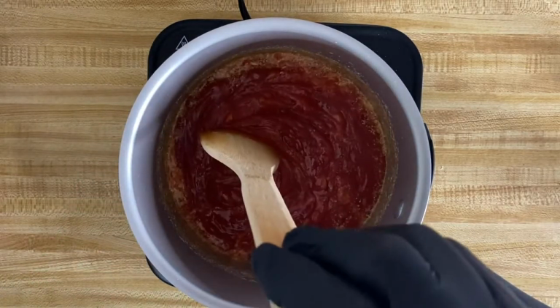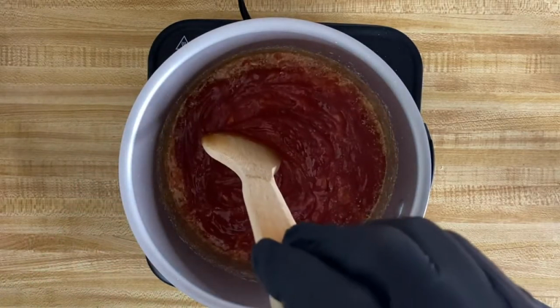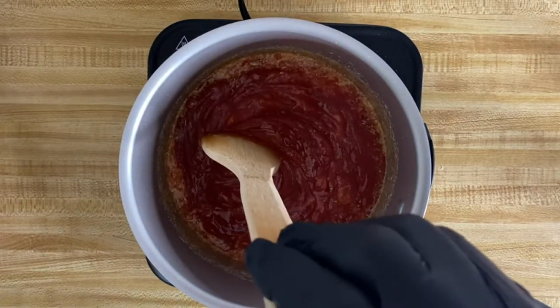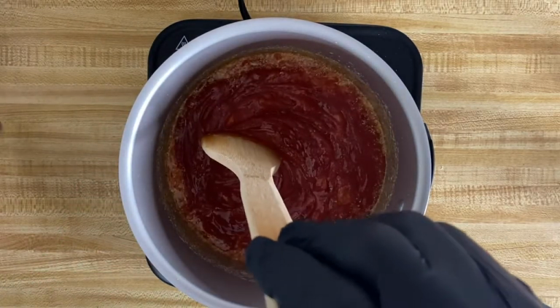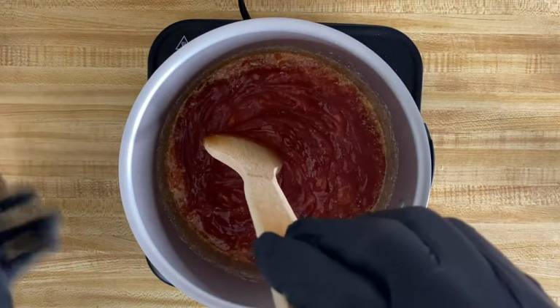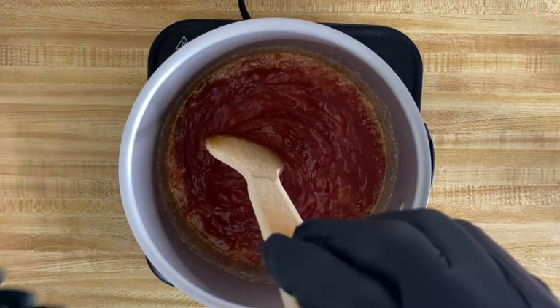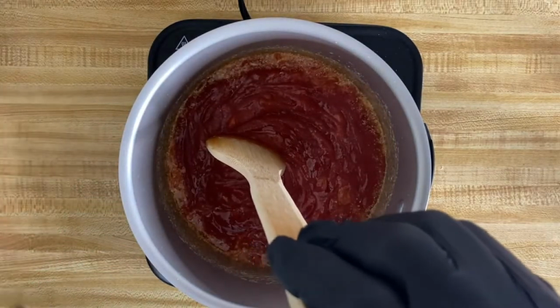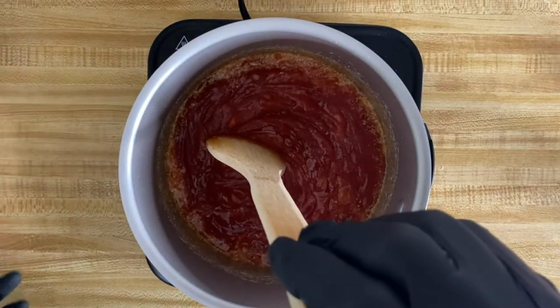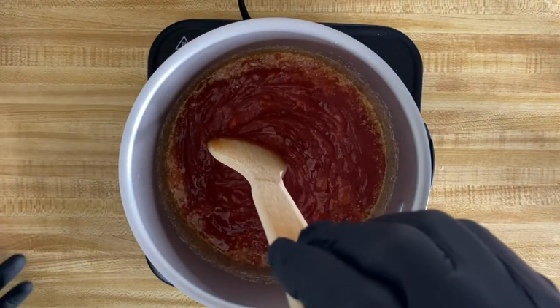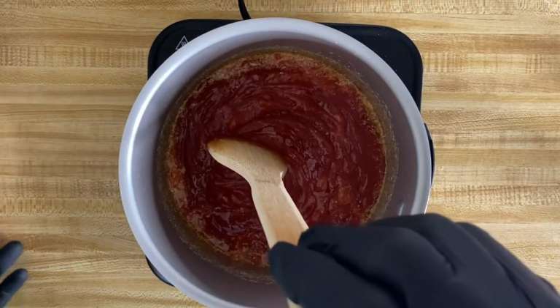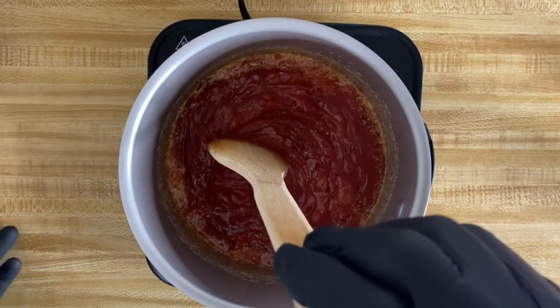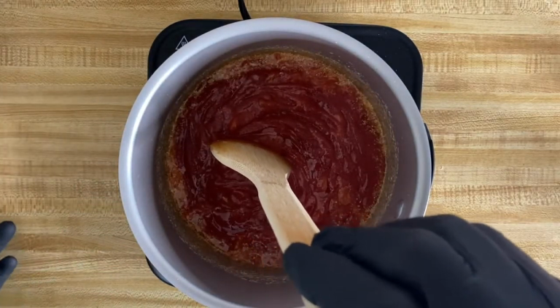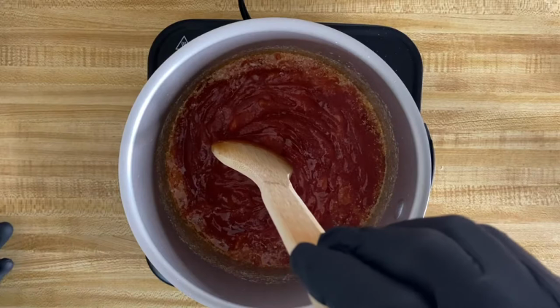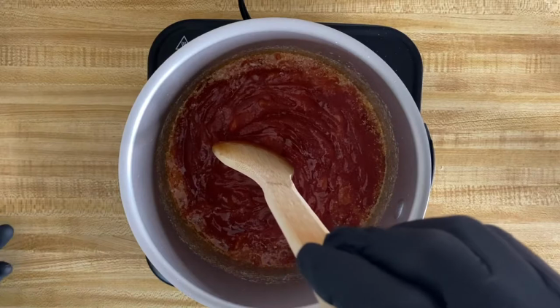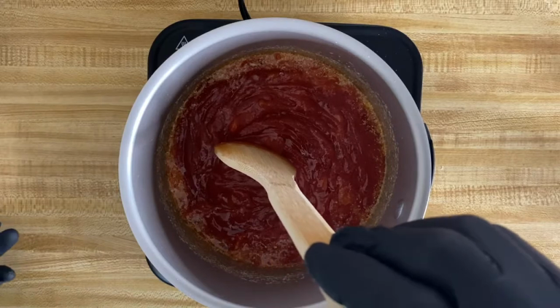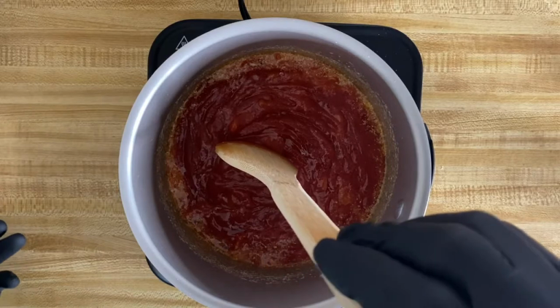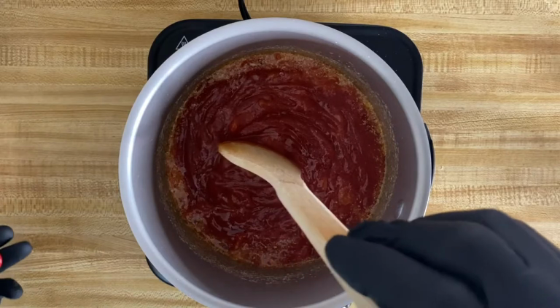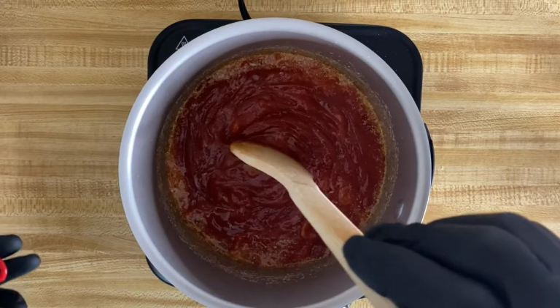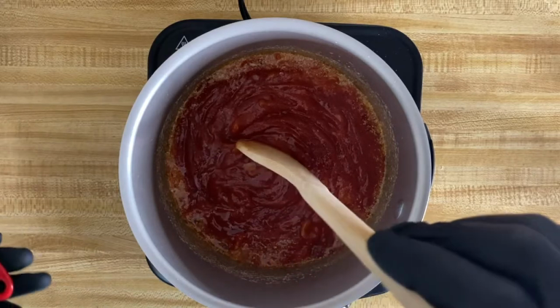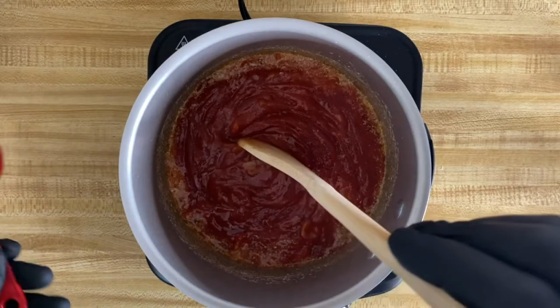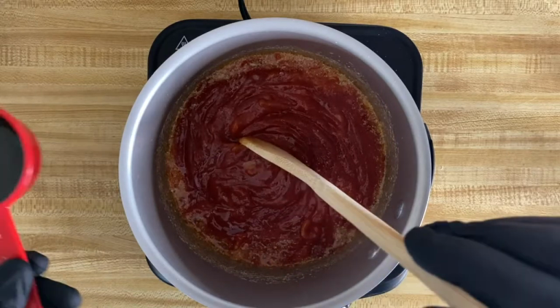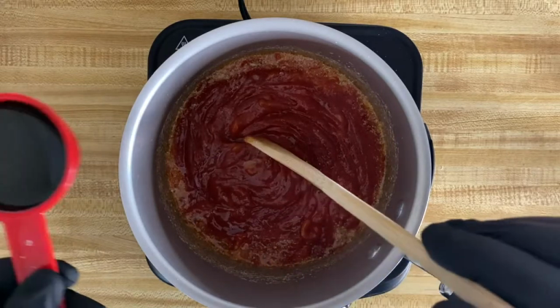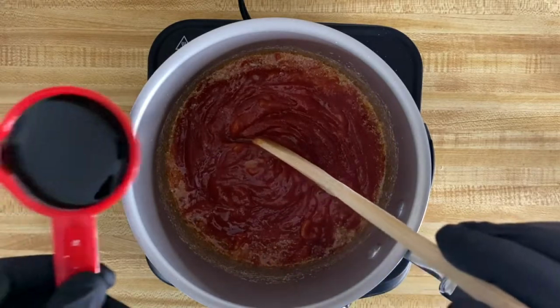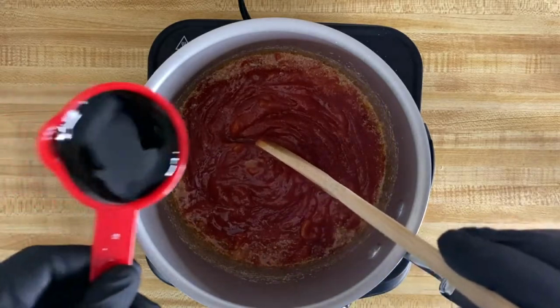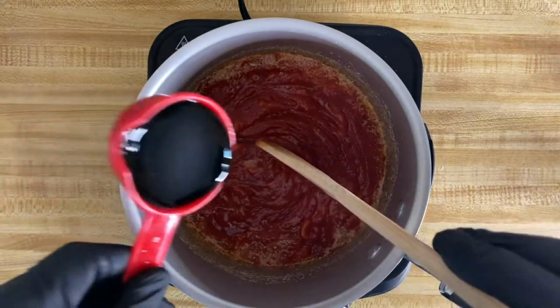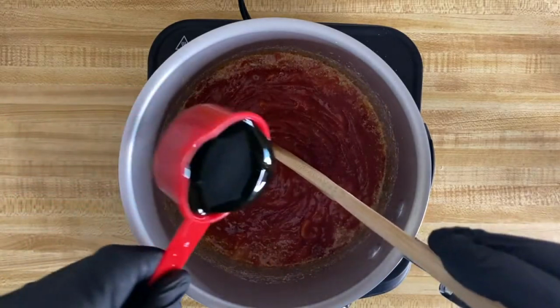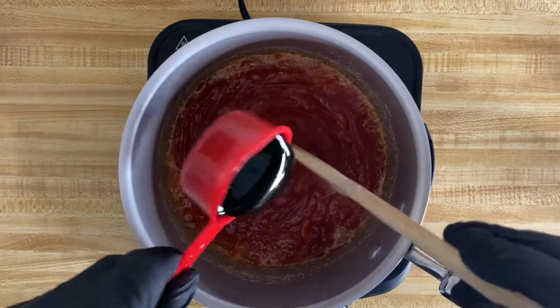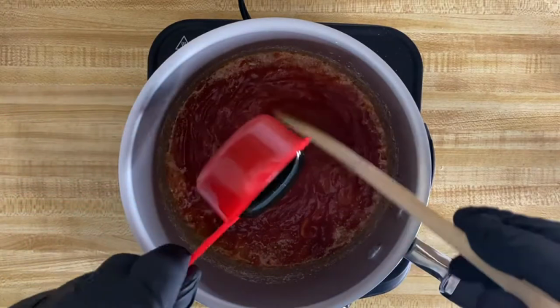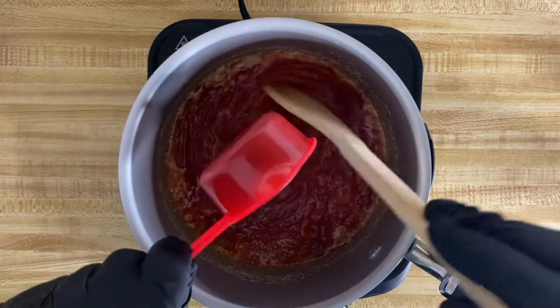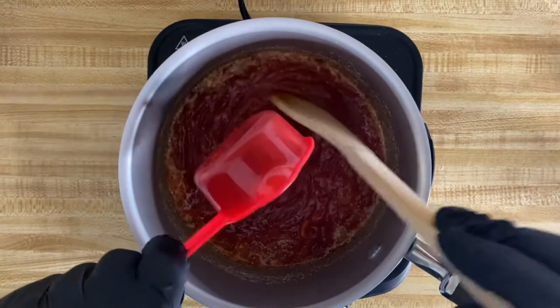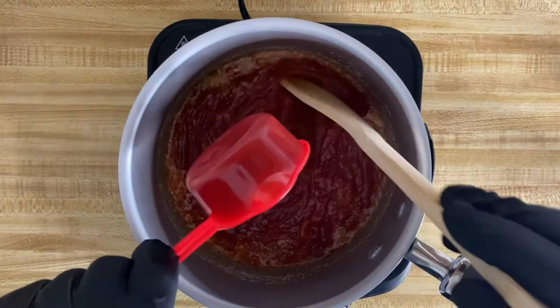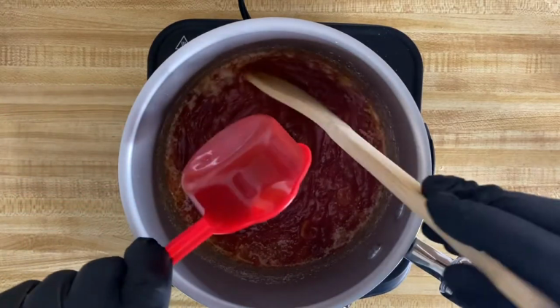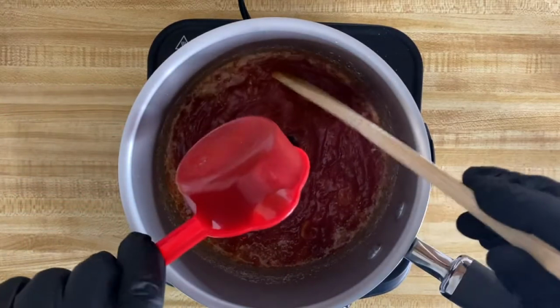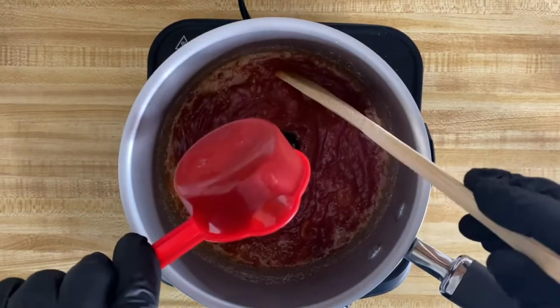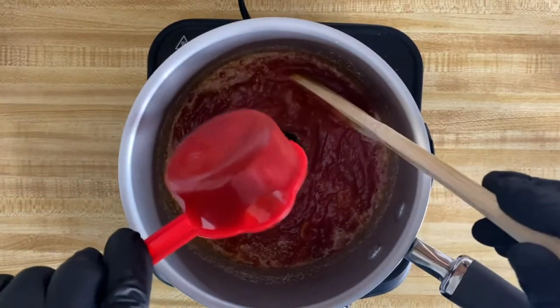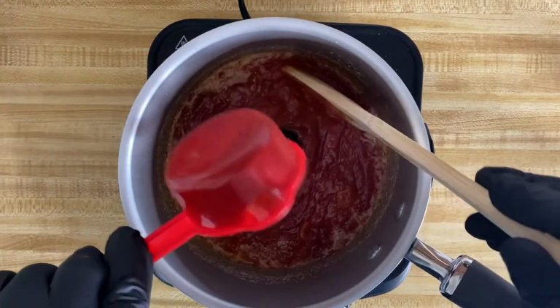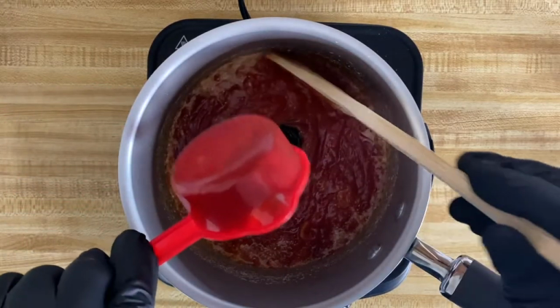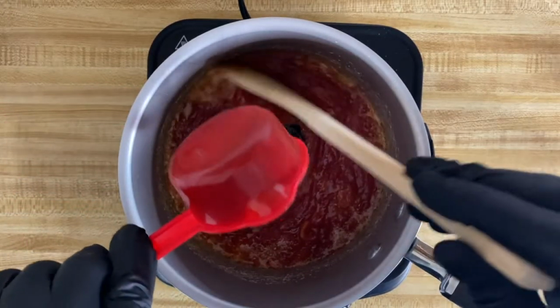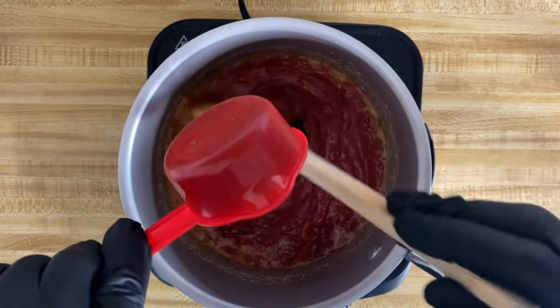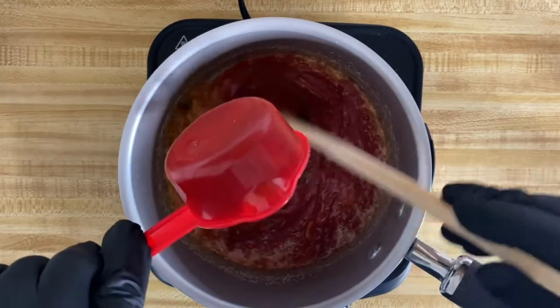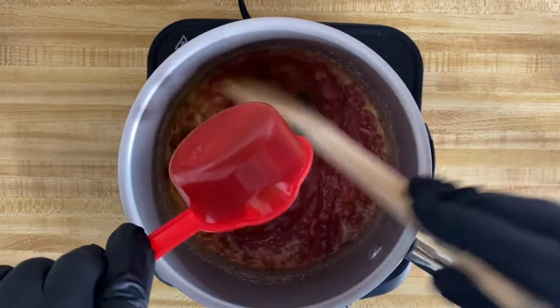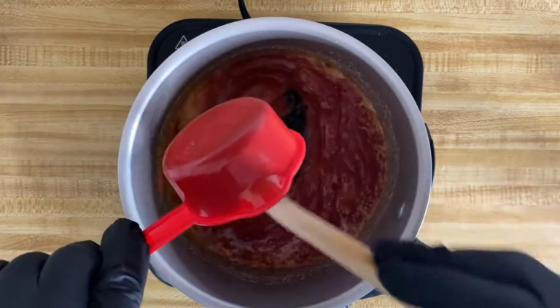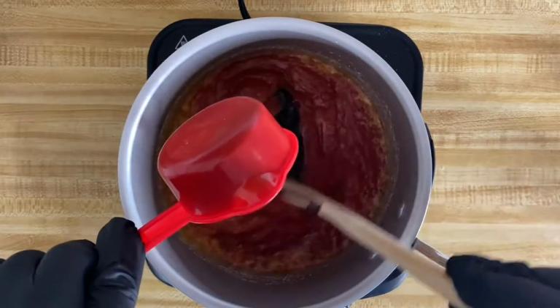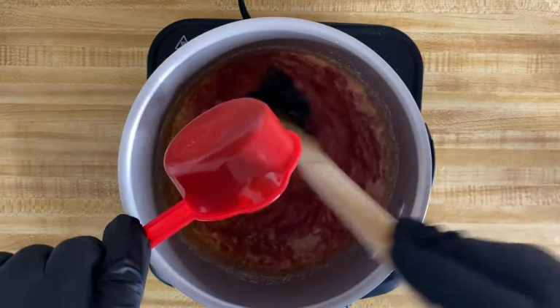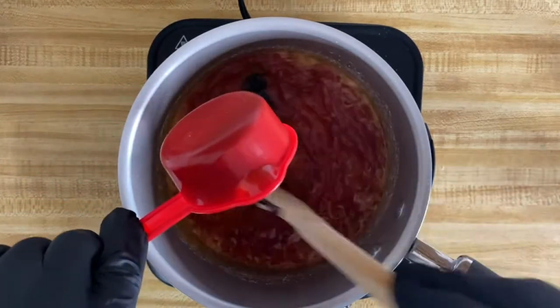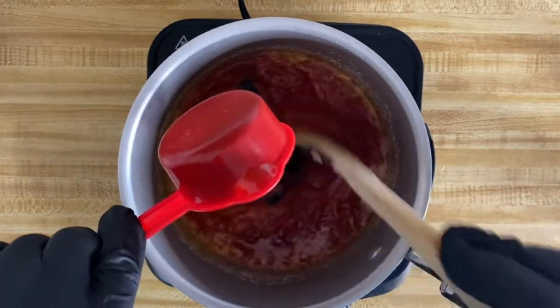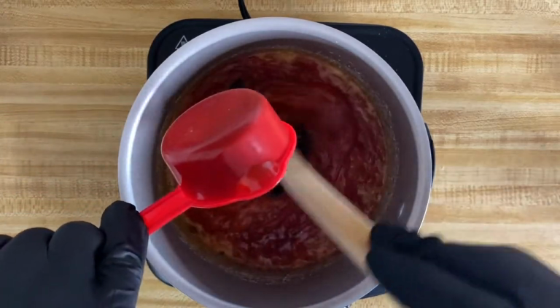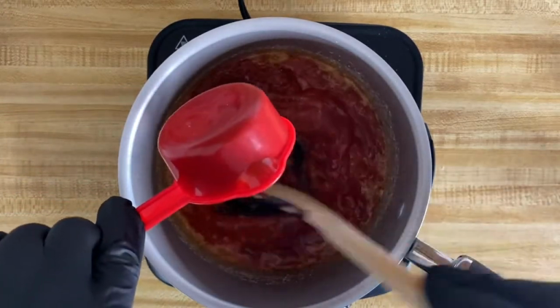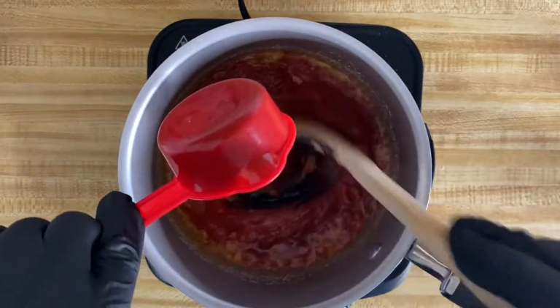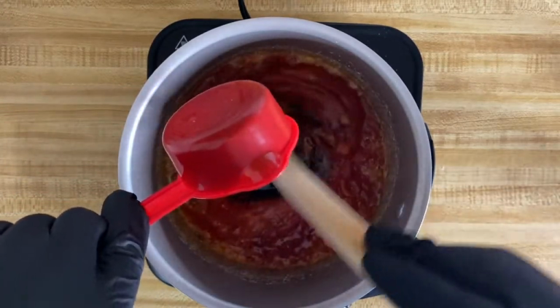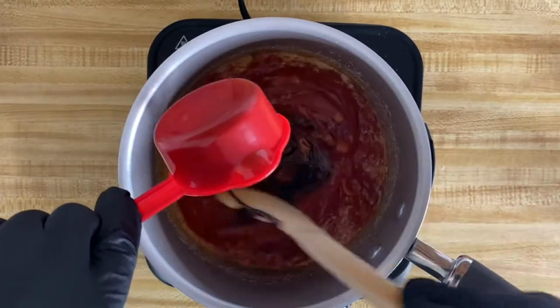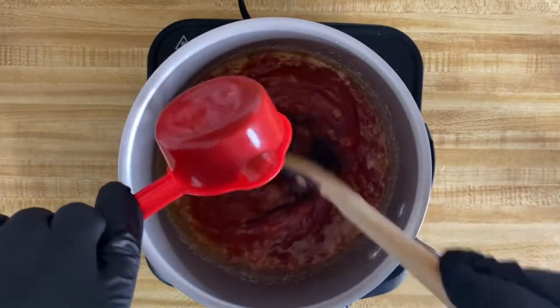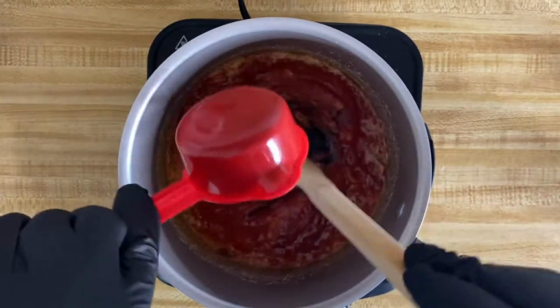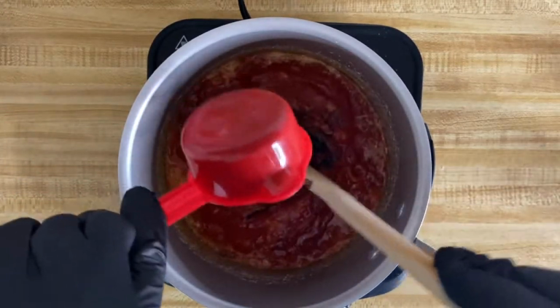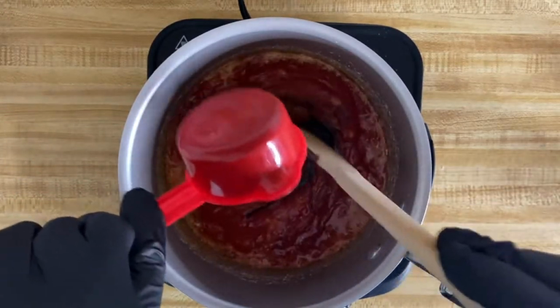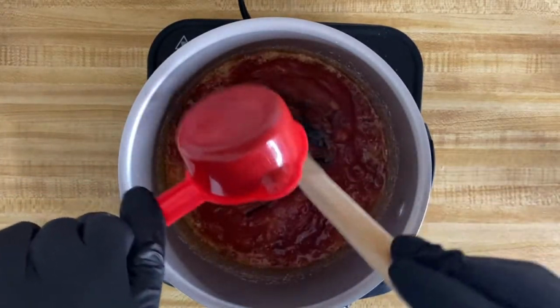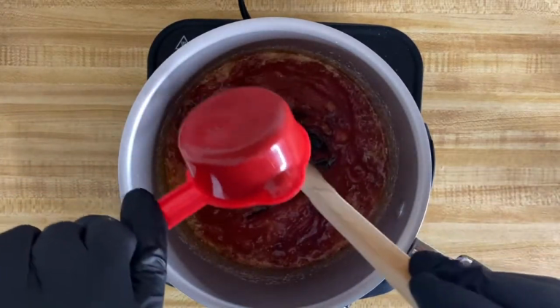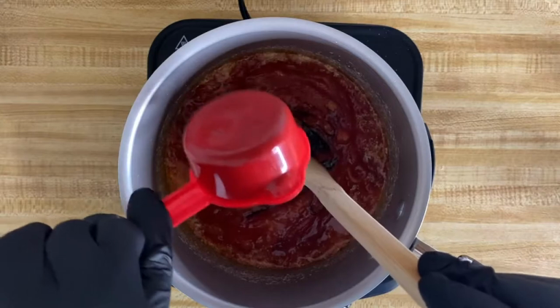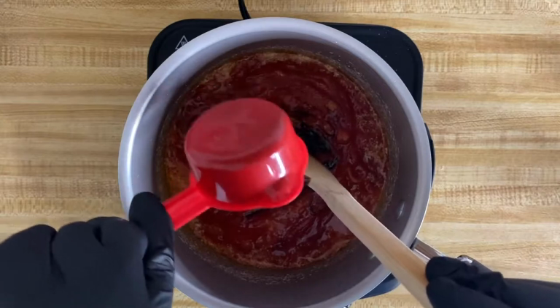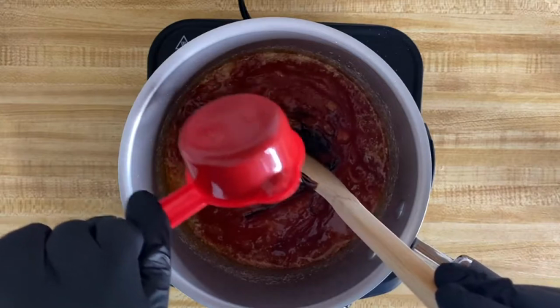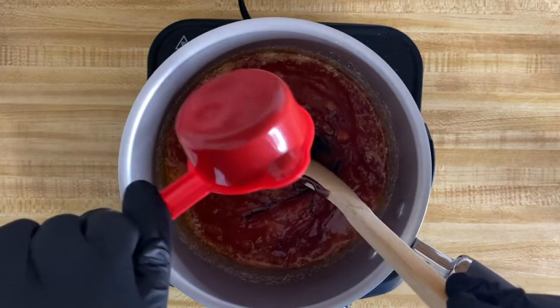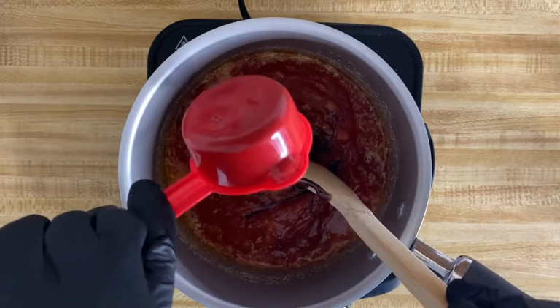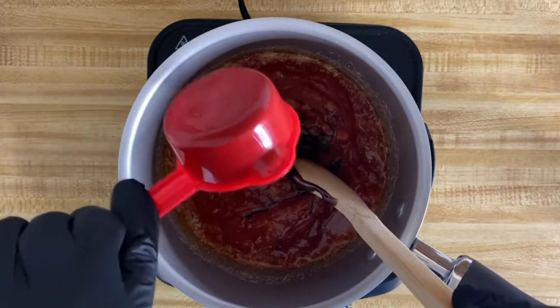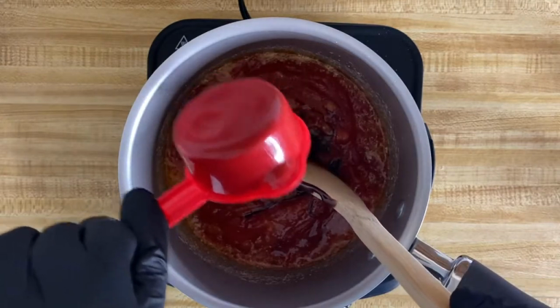Next, you're going to add your molasses. Molasses helps to give it some flavor and add some much needed thickness to your sauce.